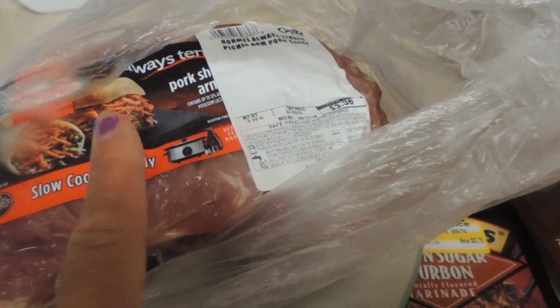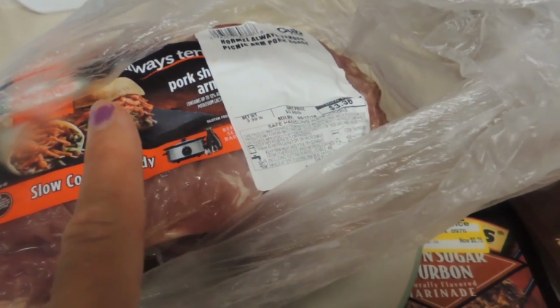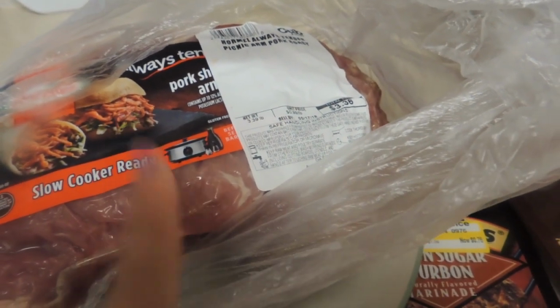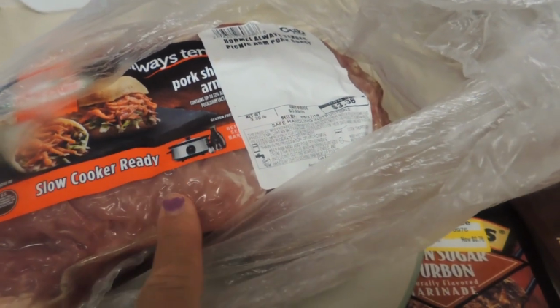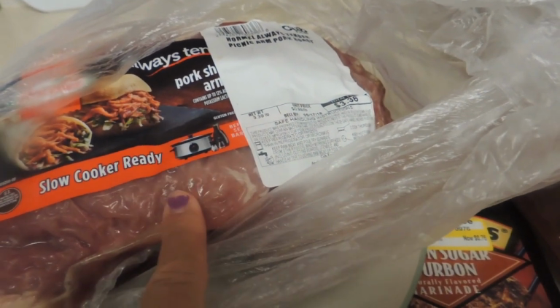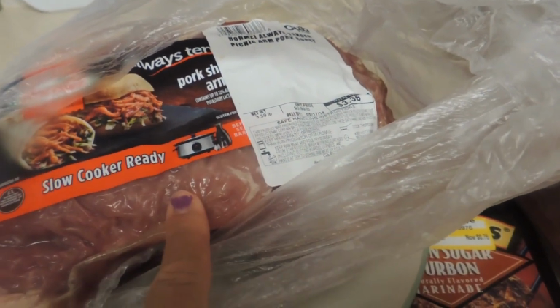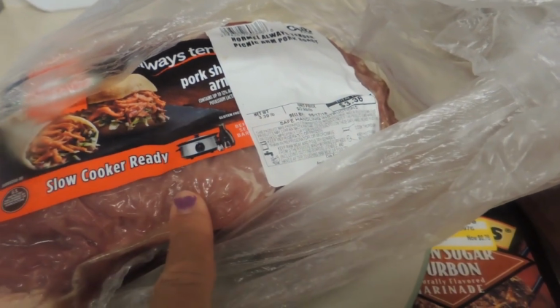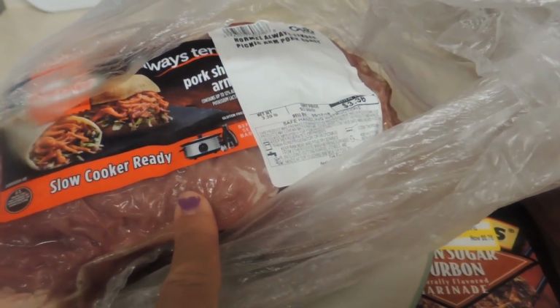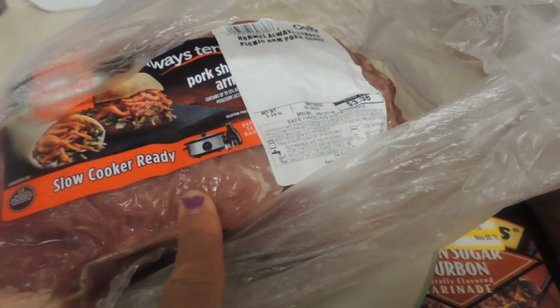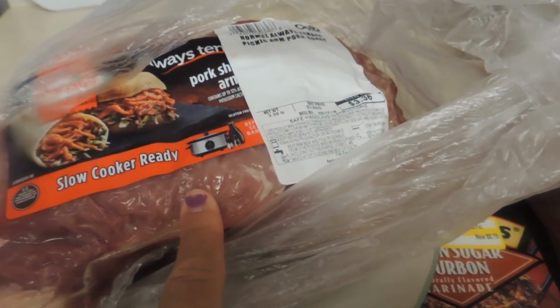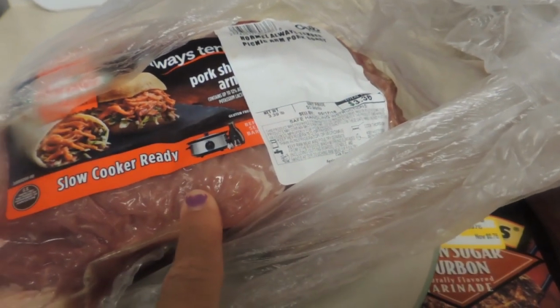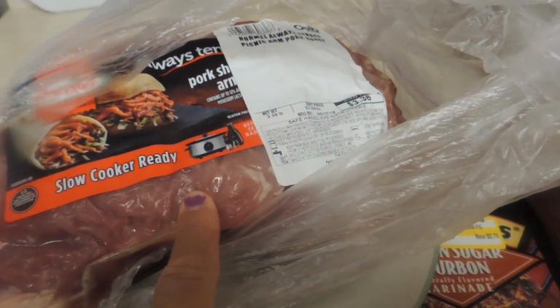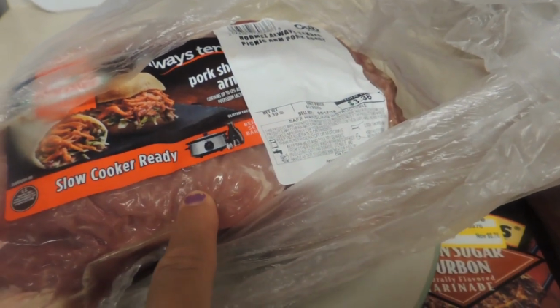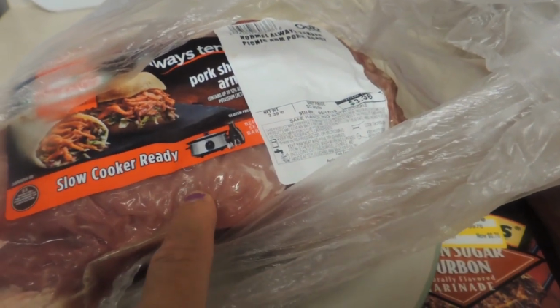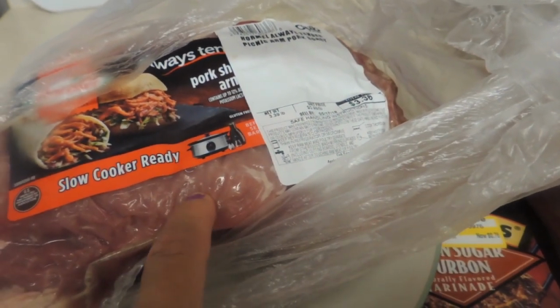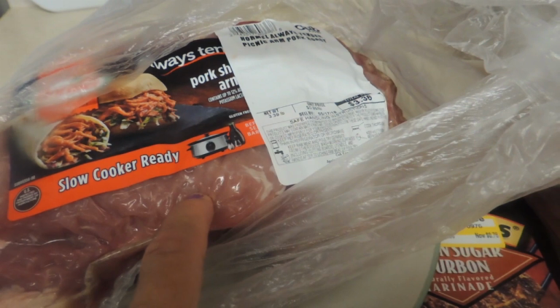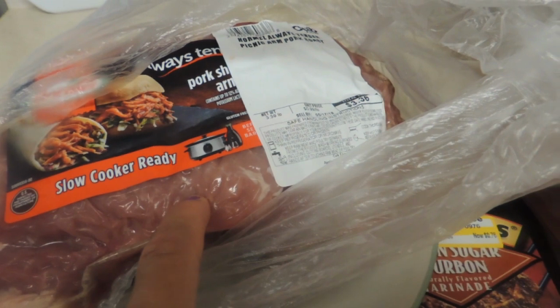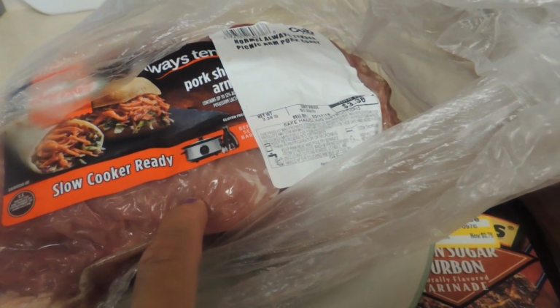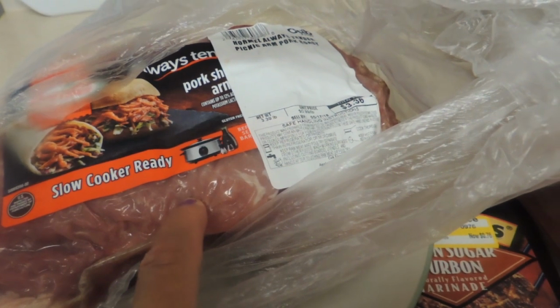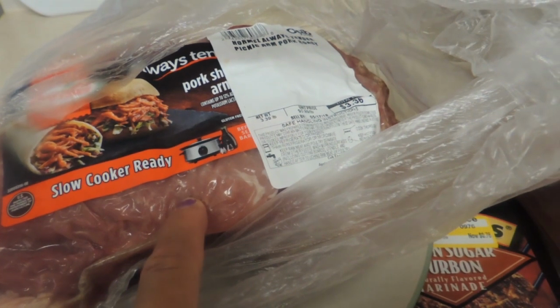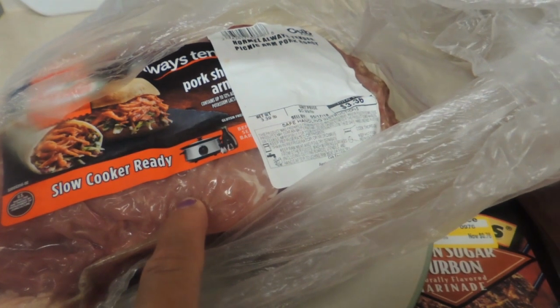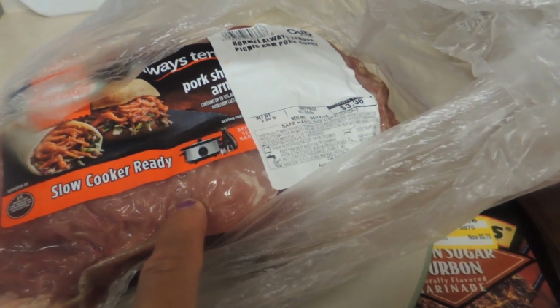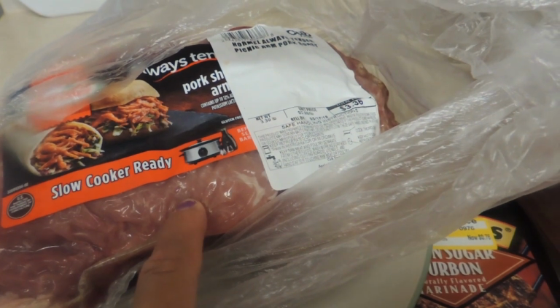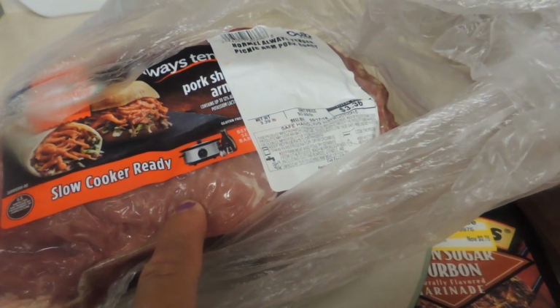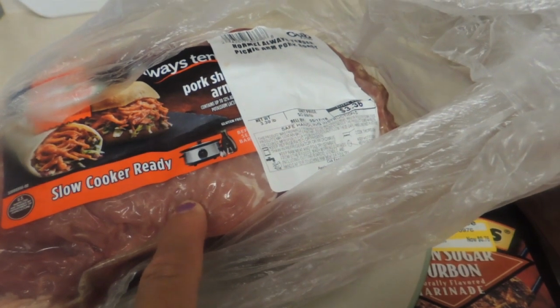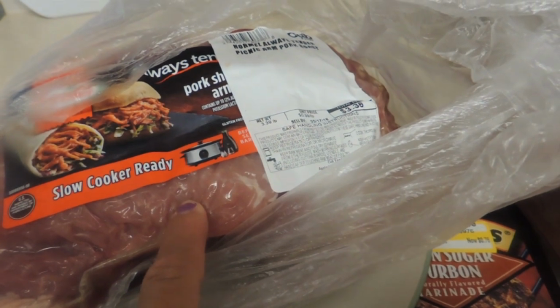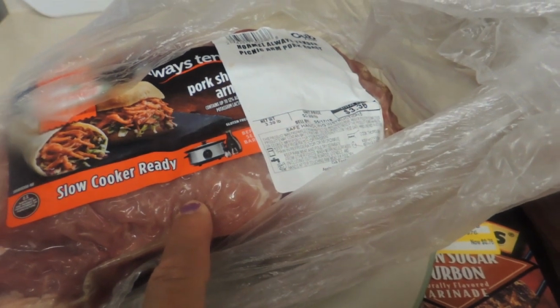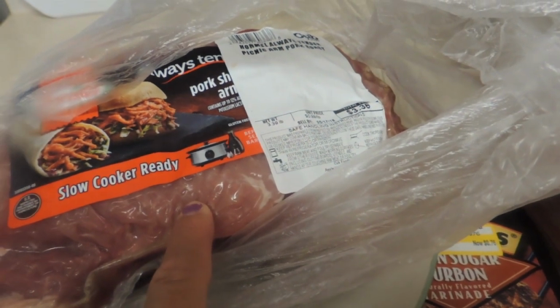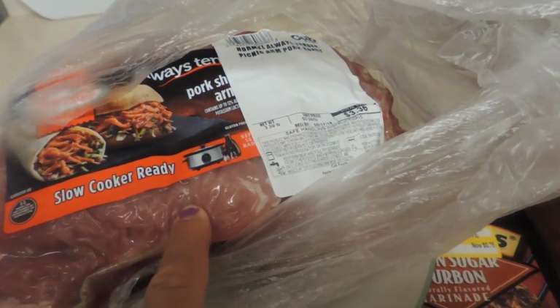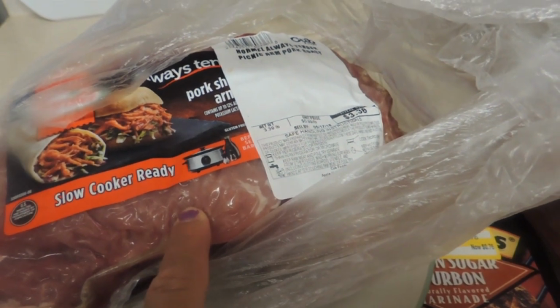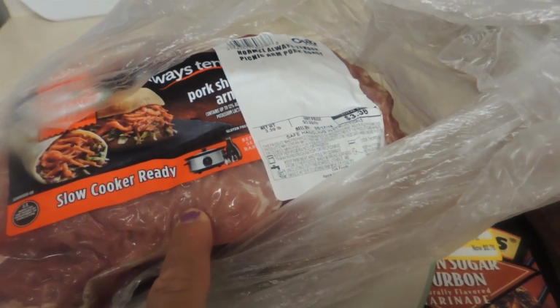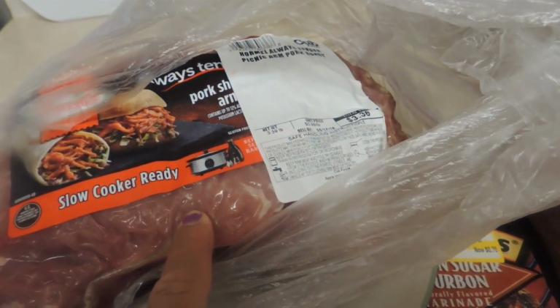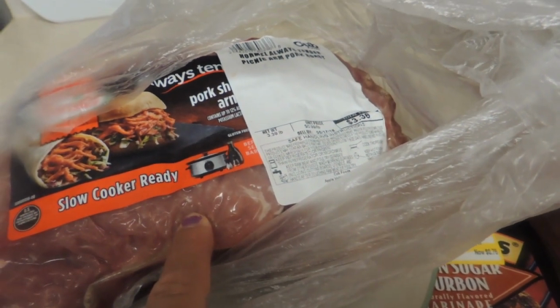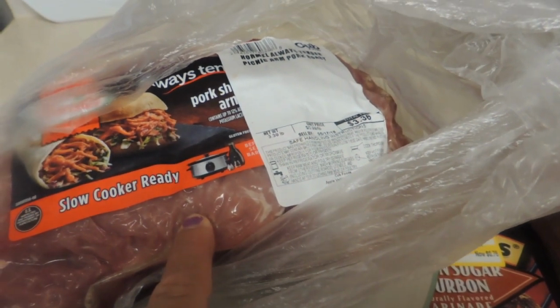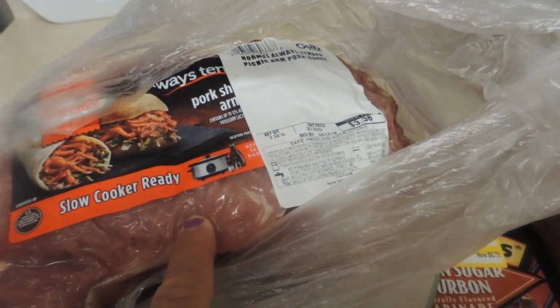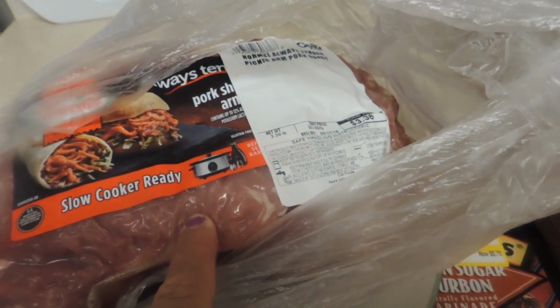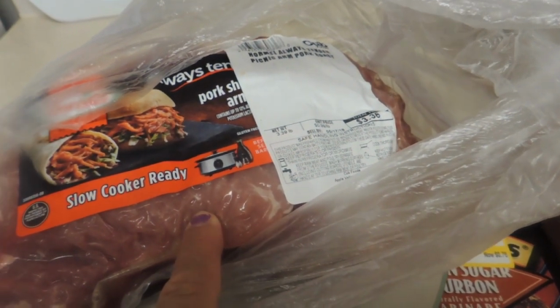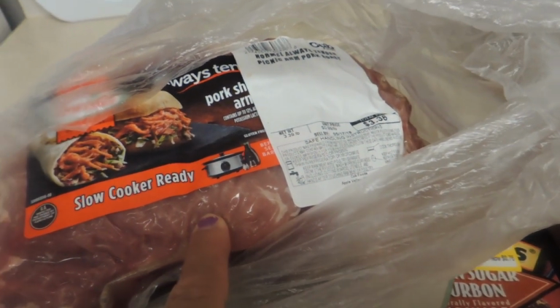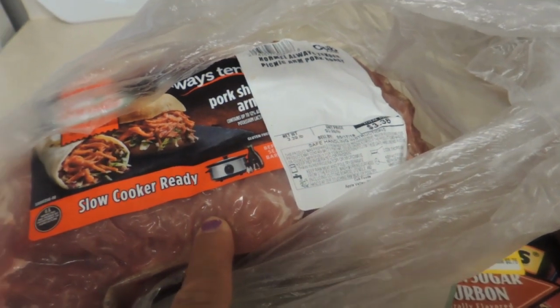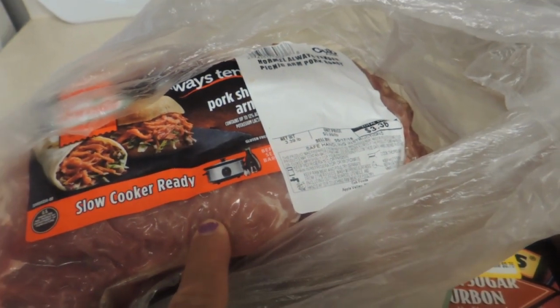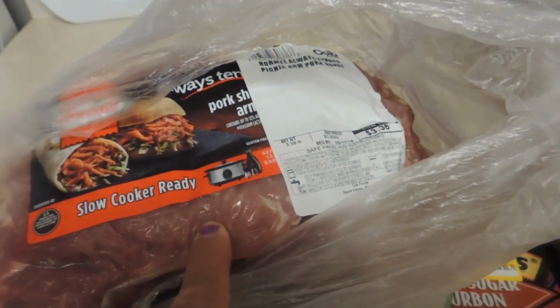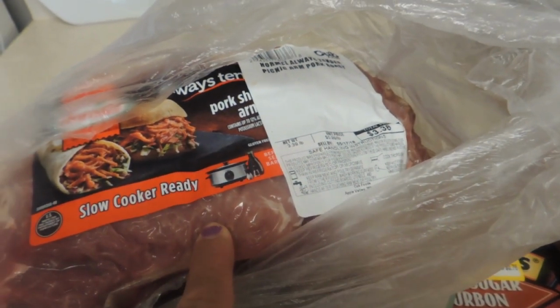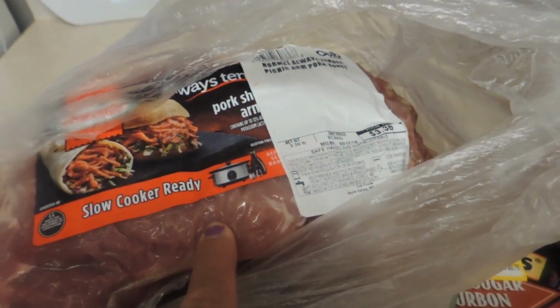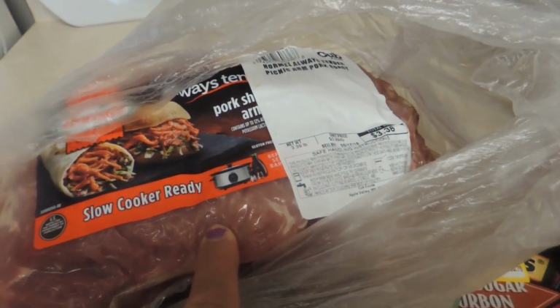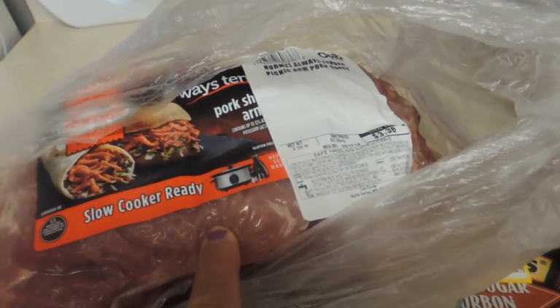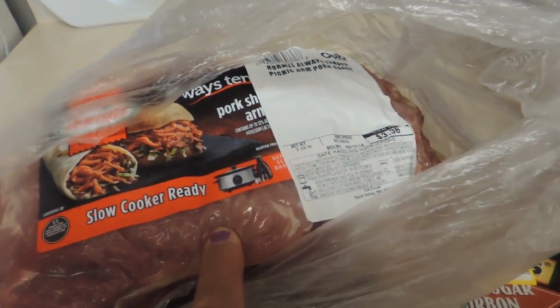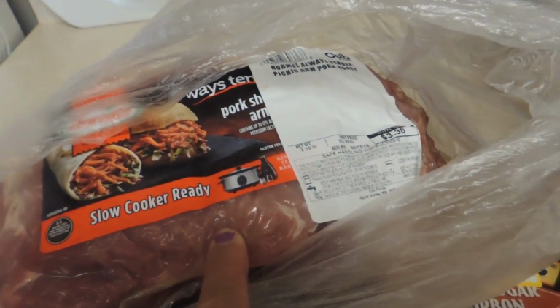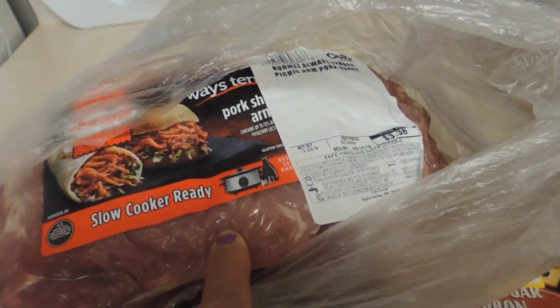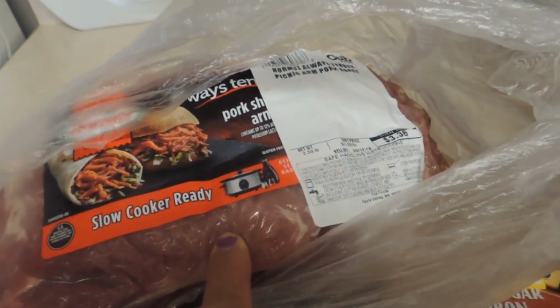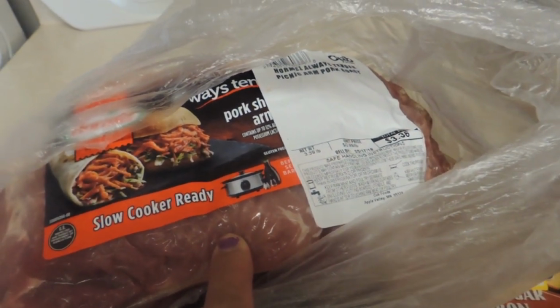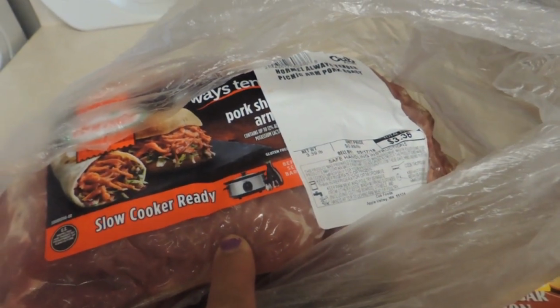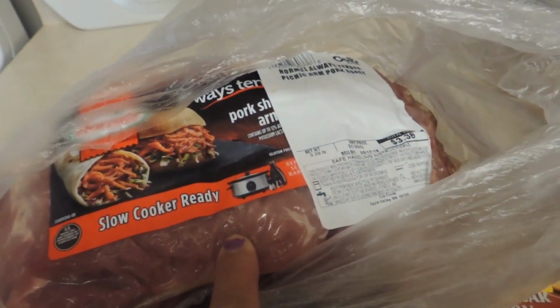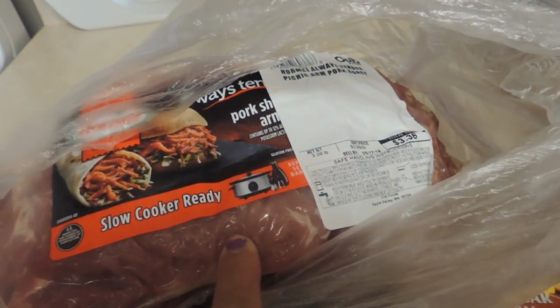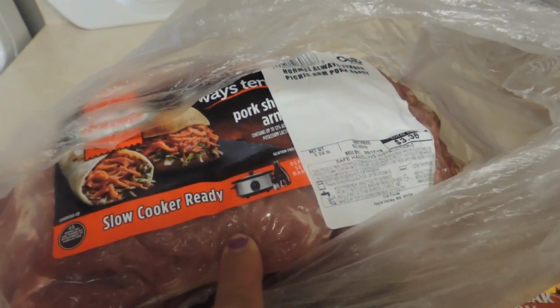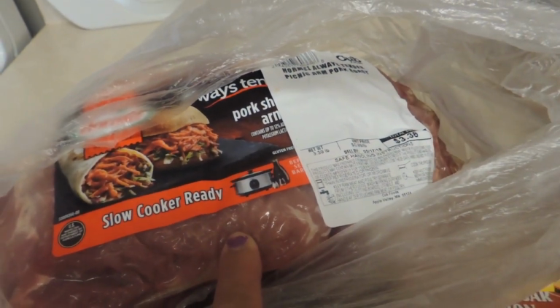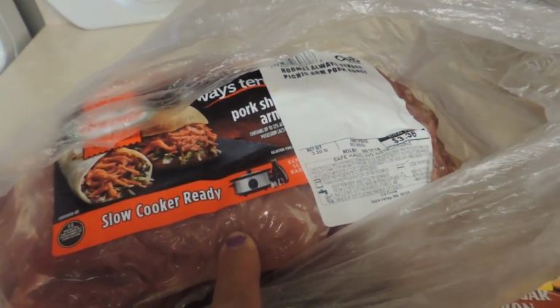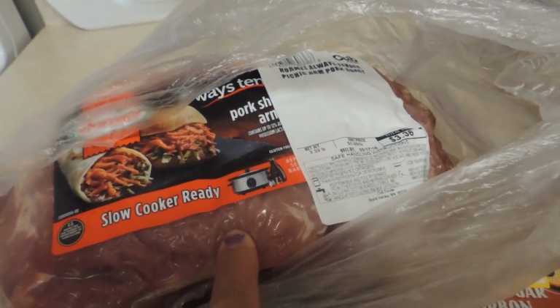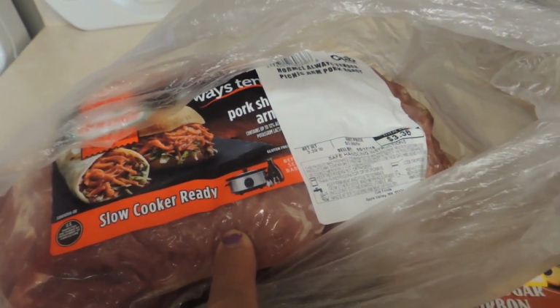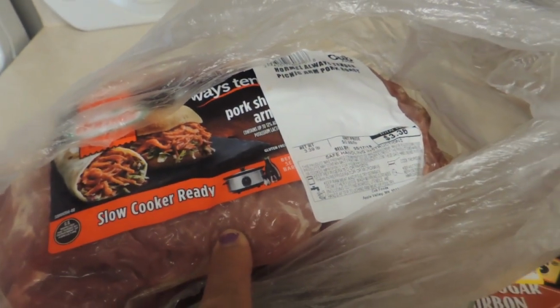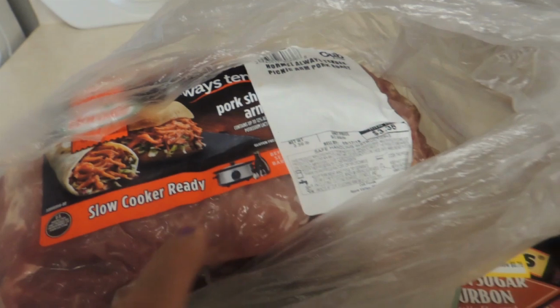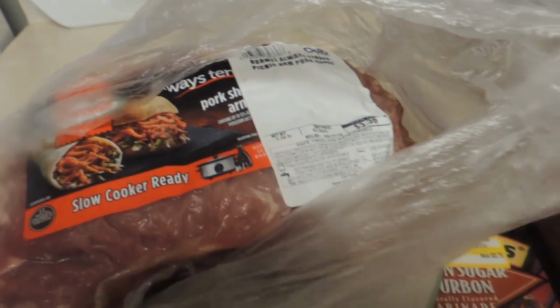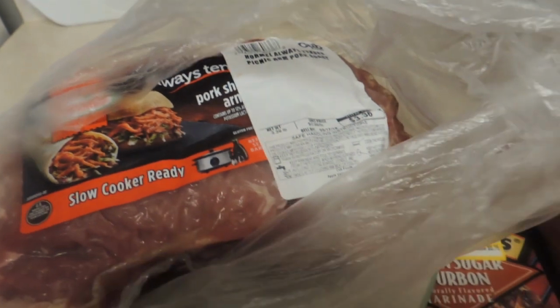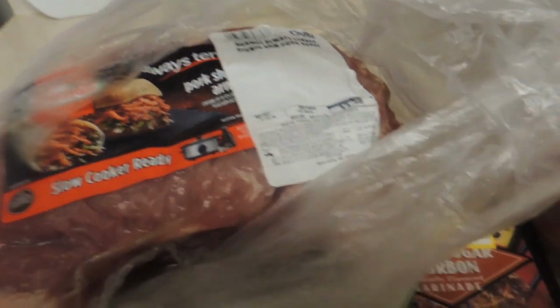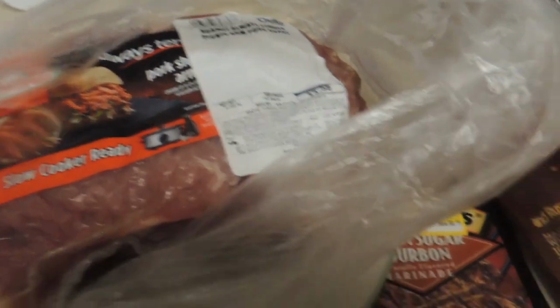We're not going to eat this whole roast today. This would be enough for another meal, so I'm going to count this as half, making my price of the meat $1.68.